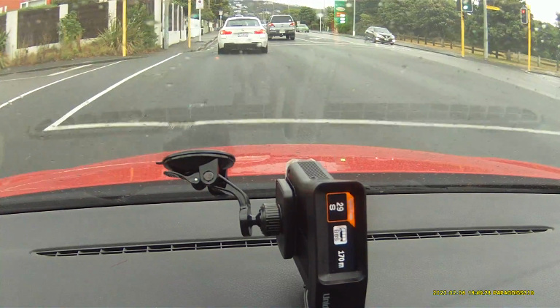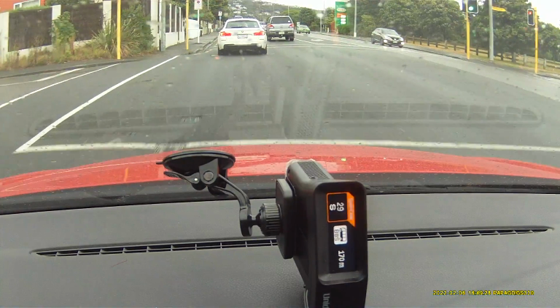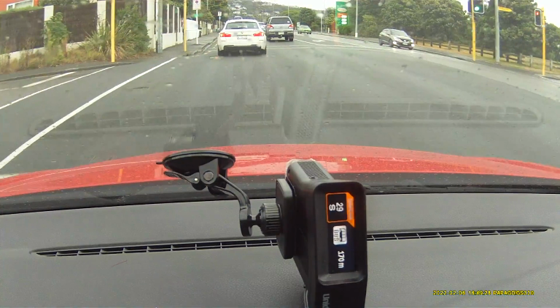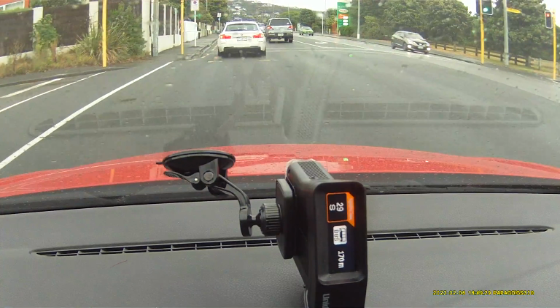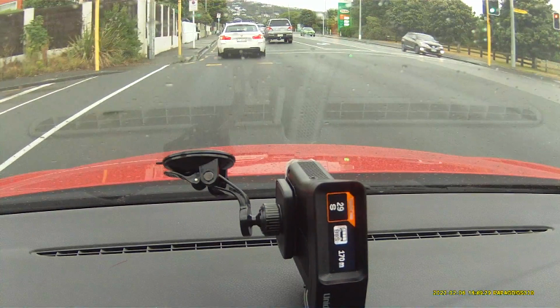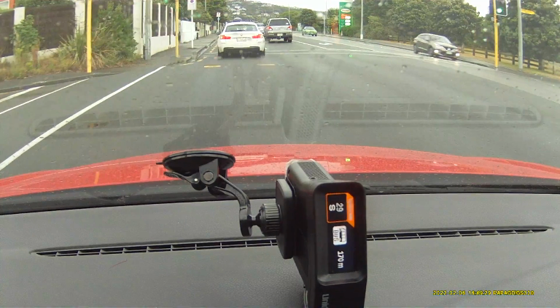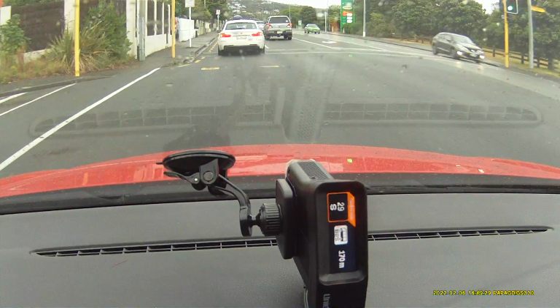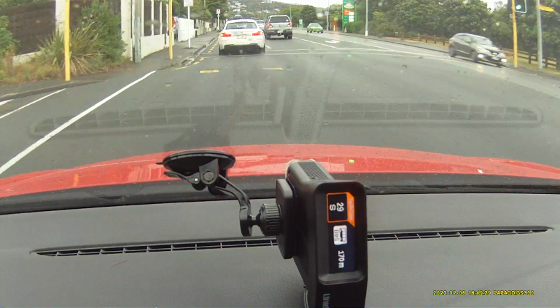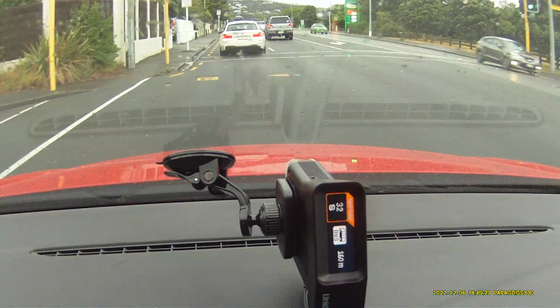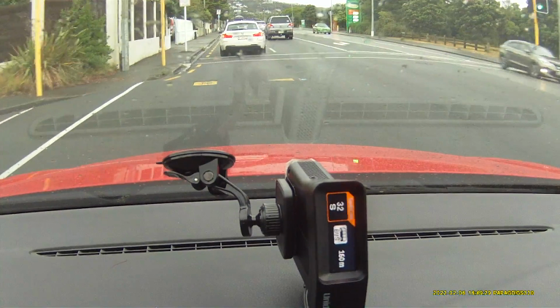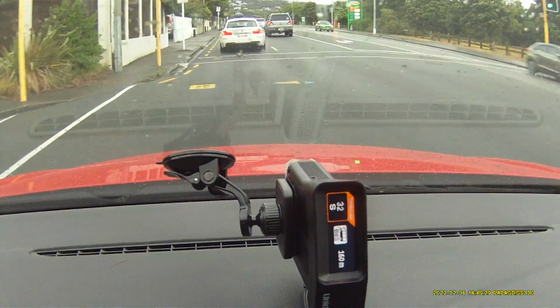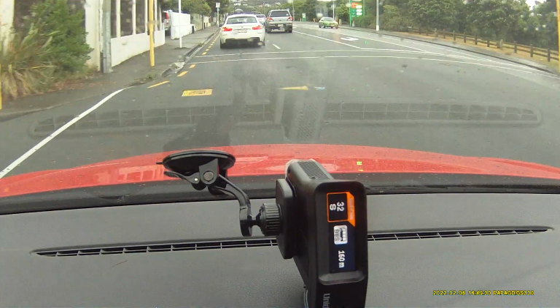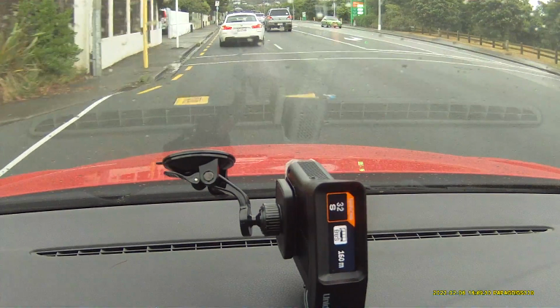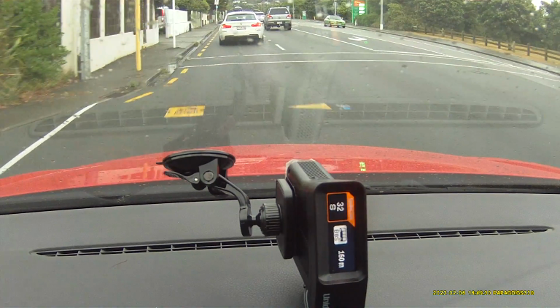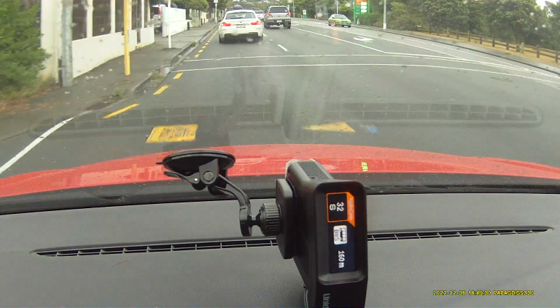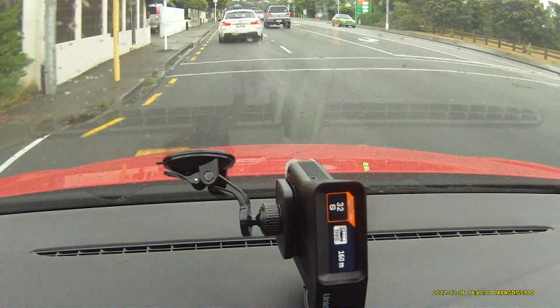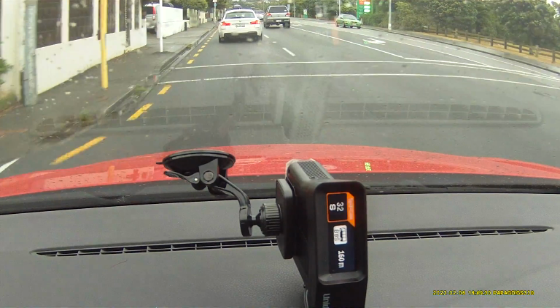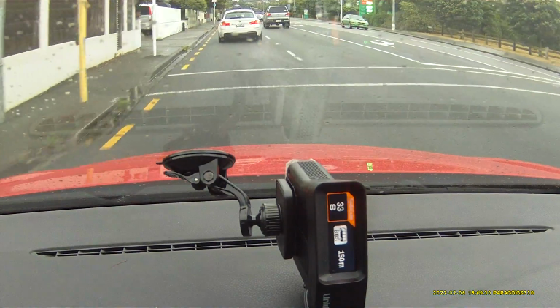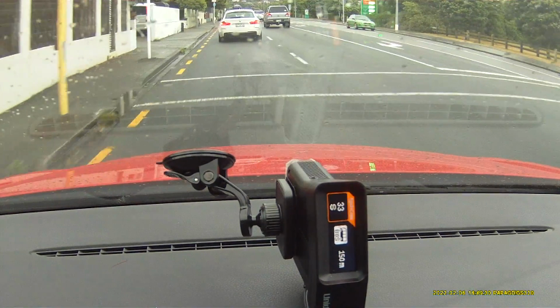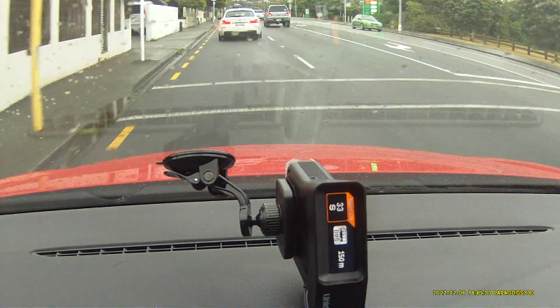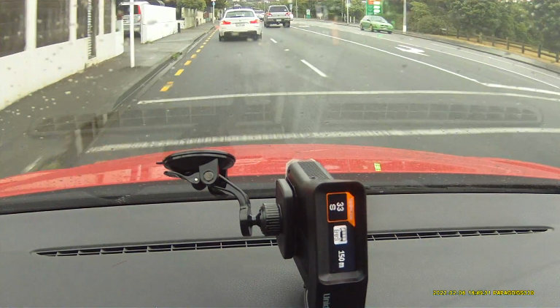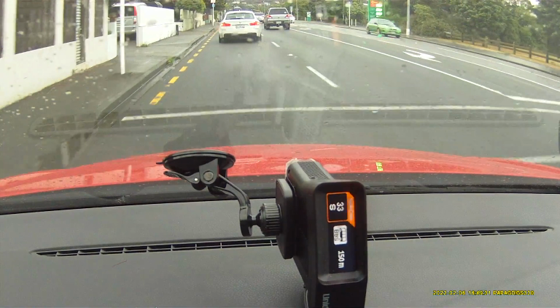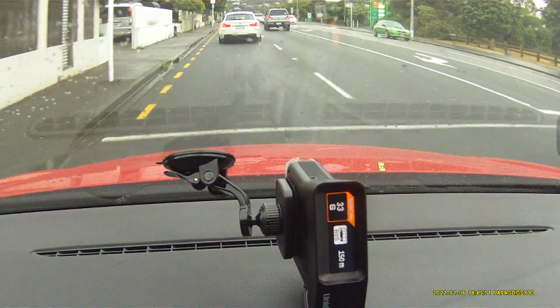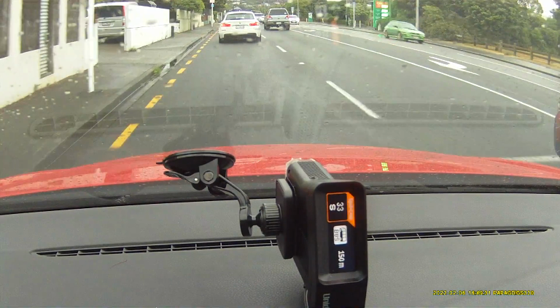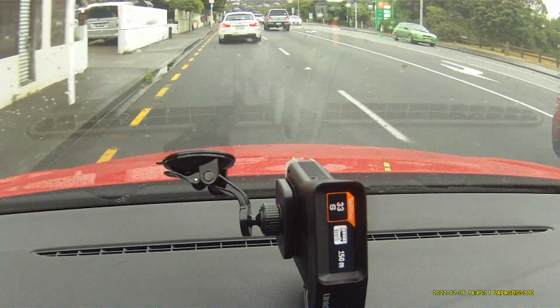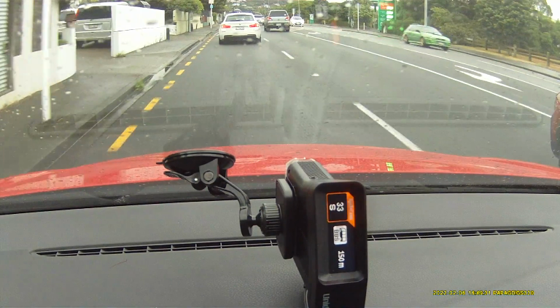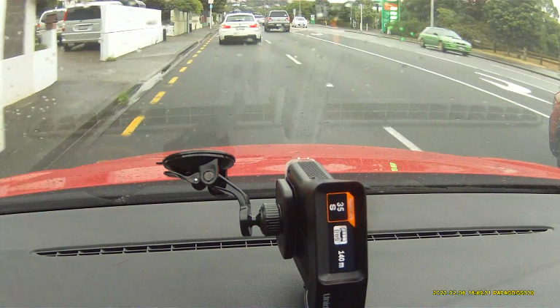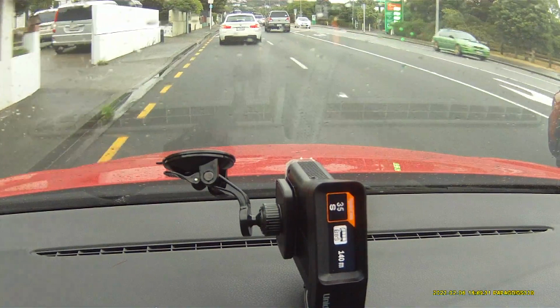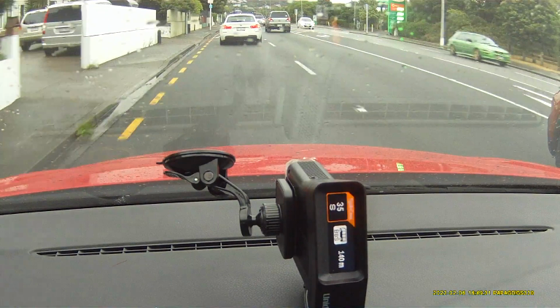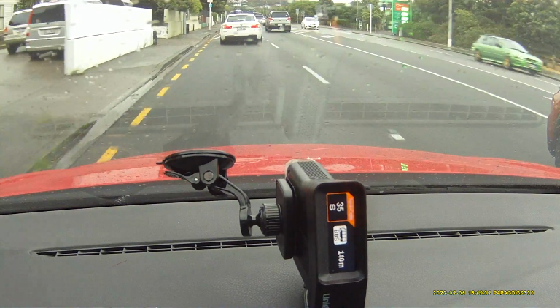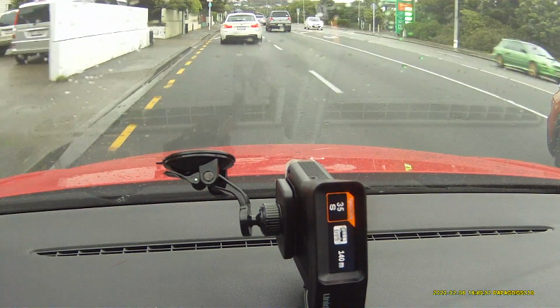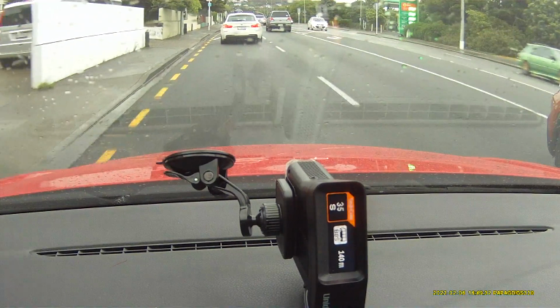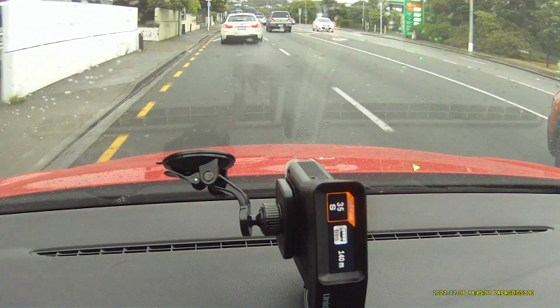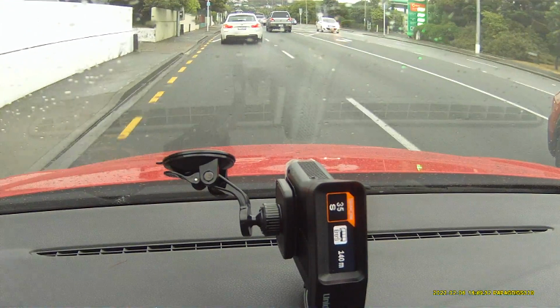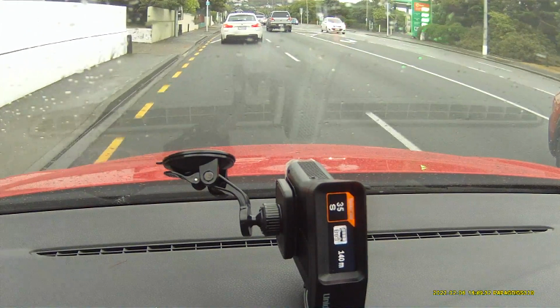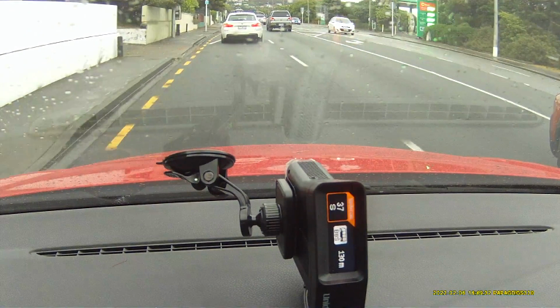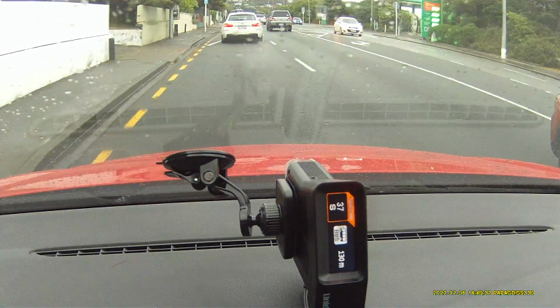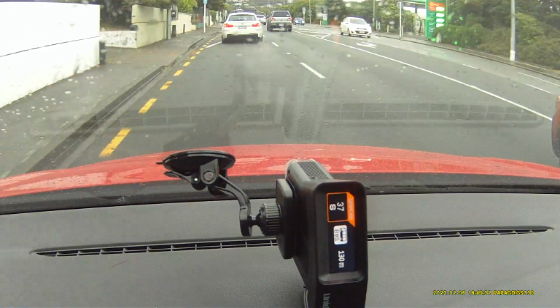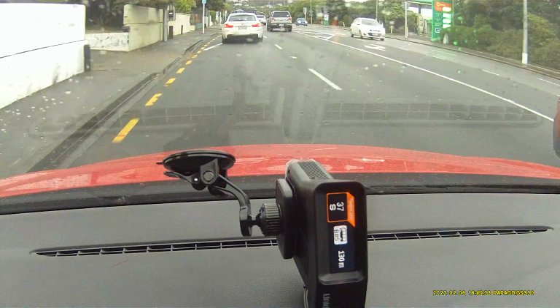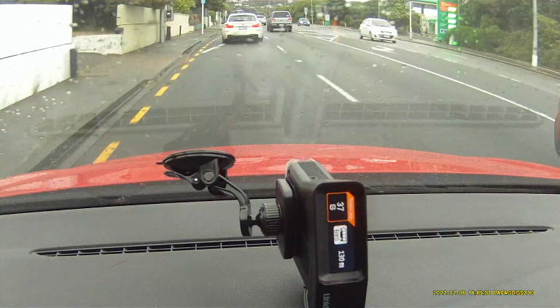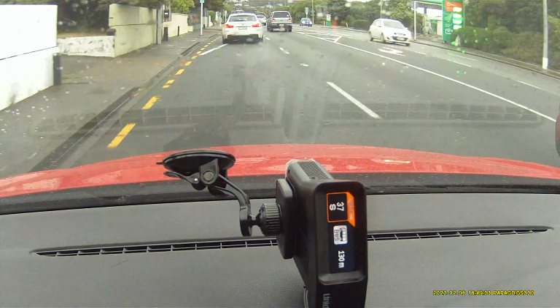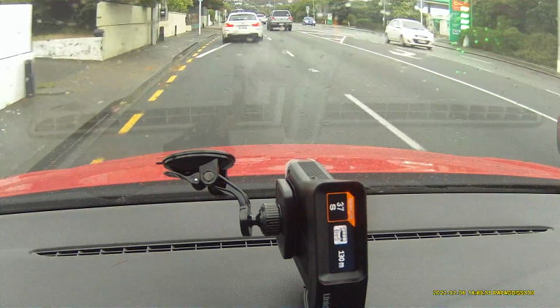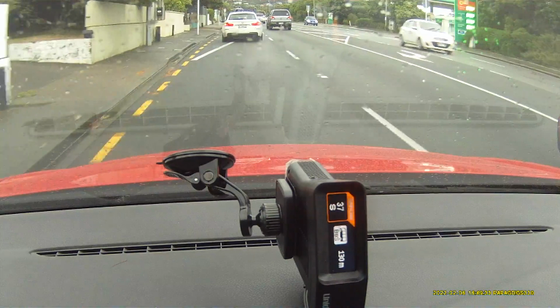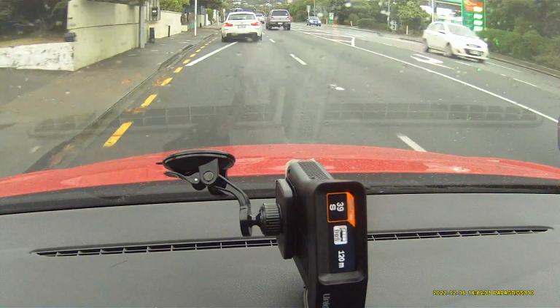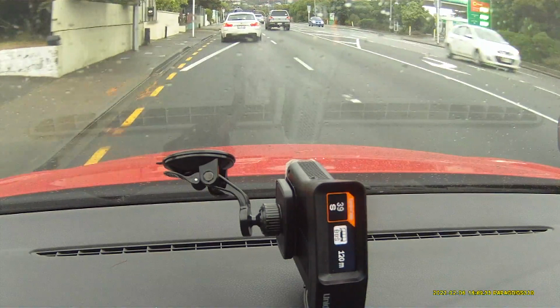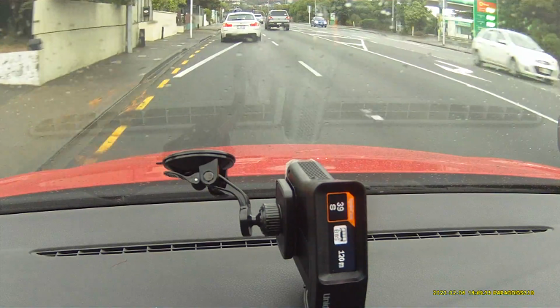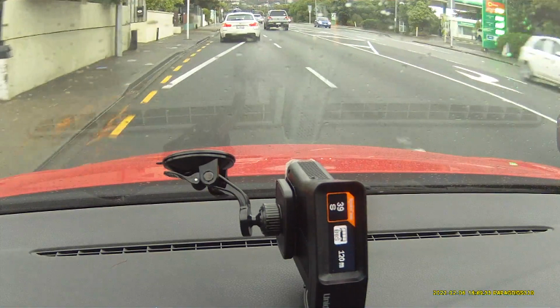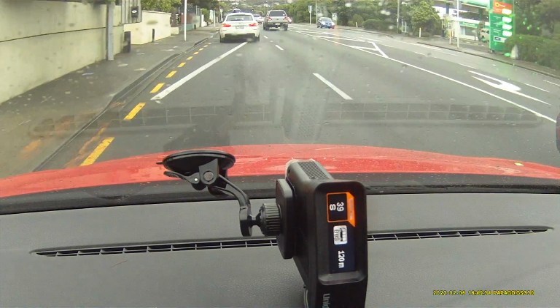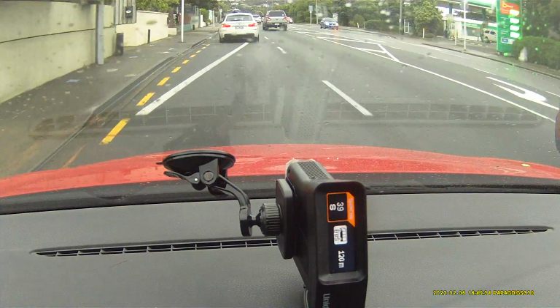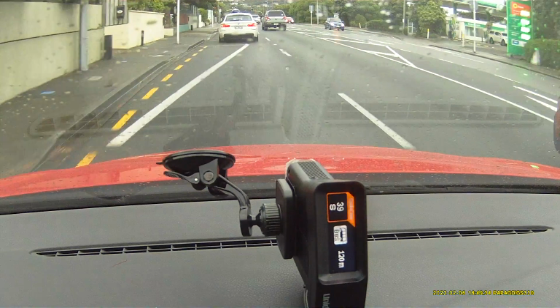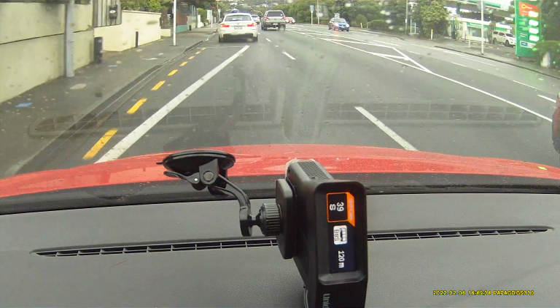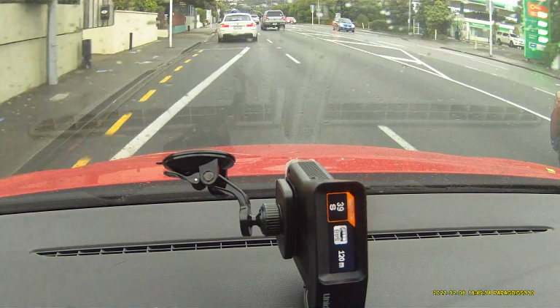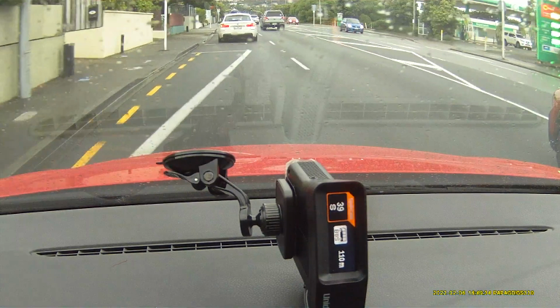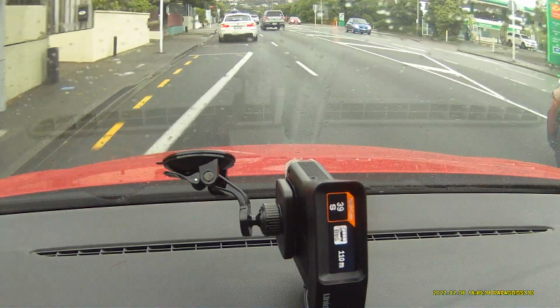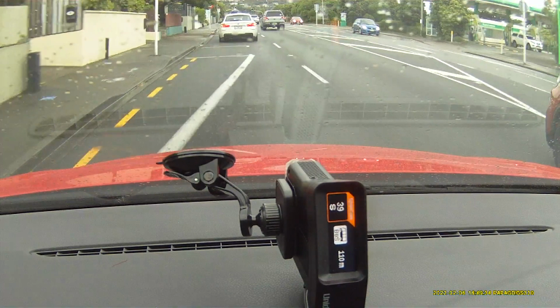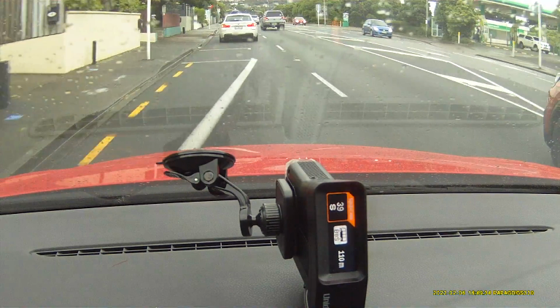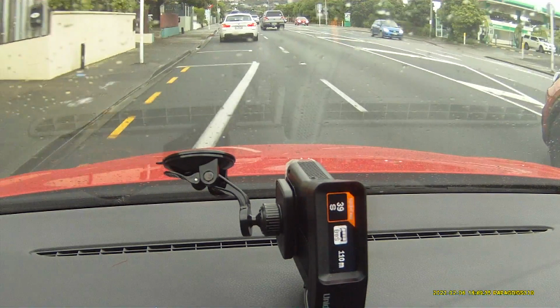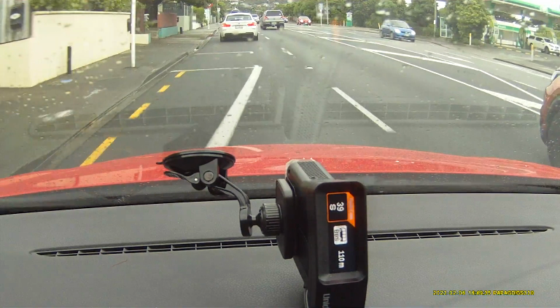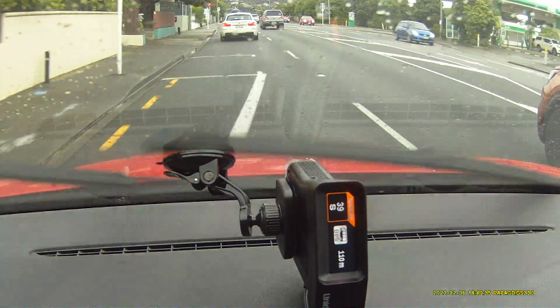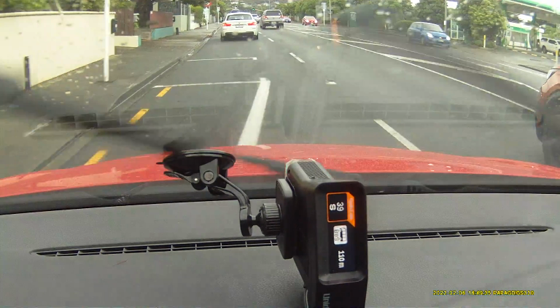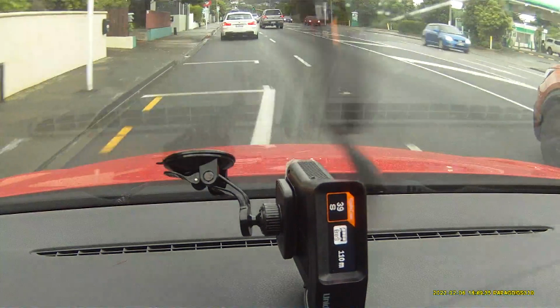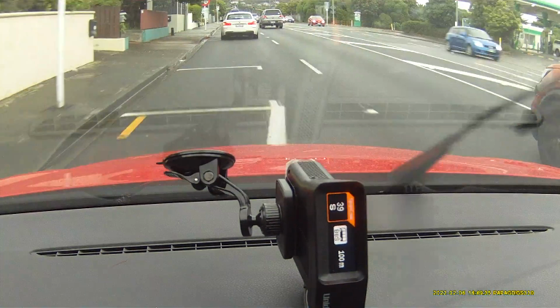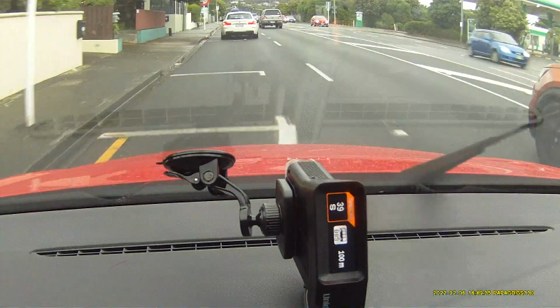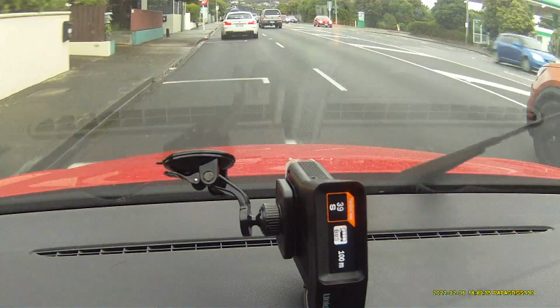Obviously there is no bus lane here, but it's just simulating what it would look like if it was a bus lane.